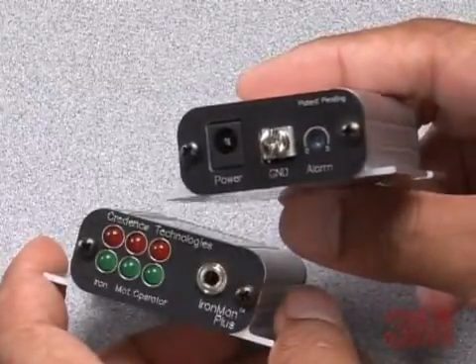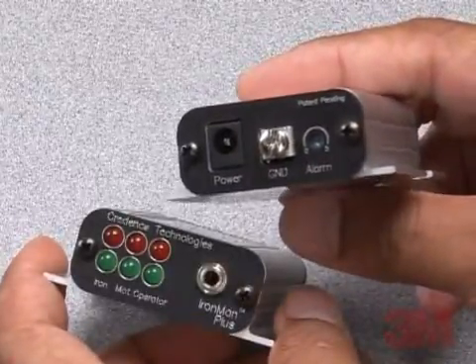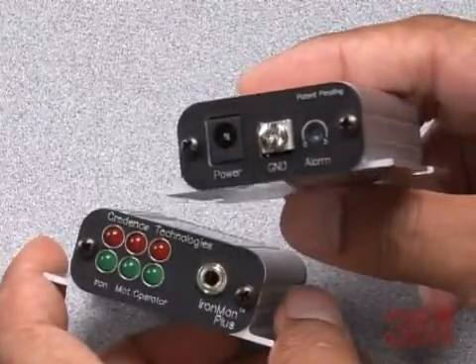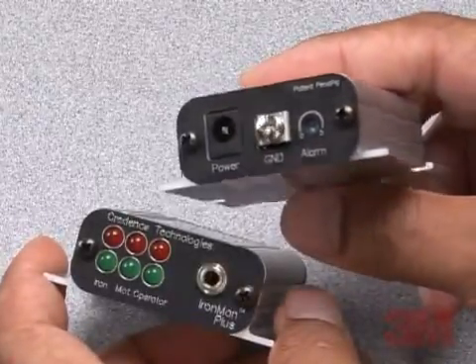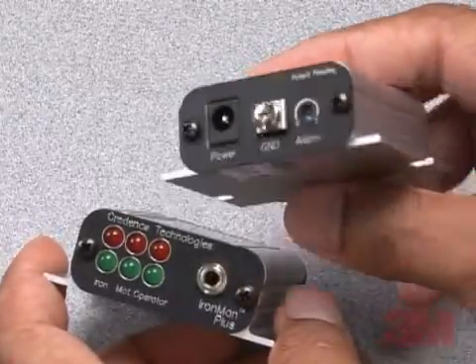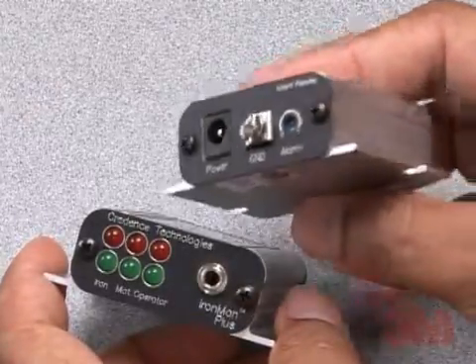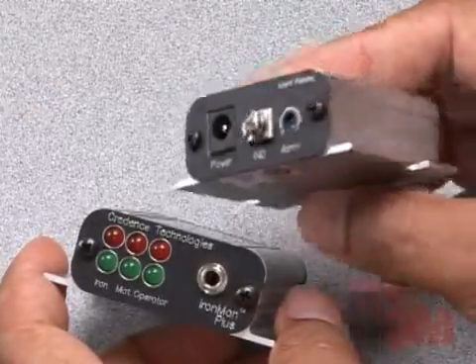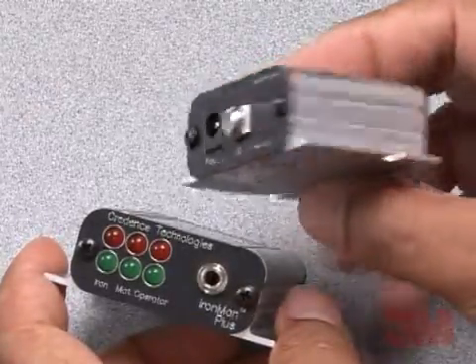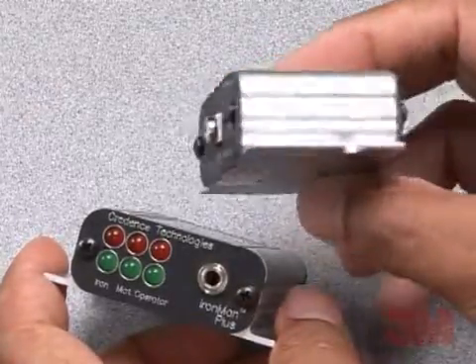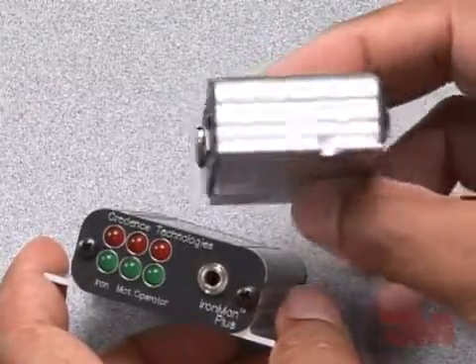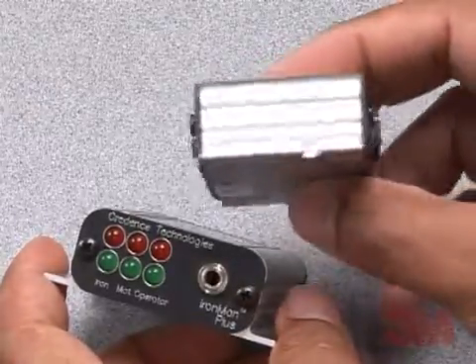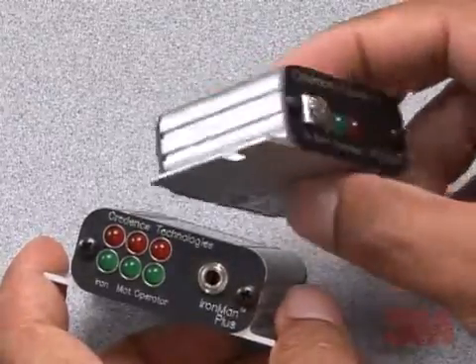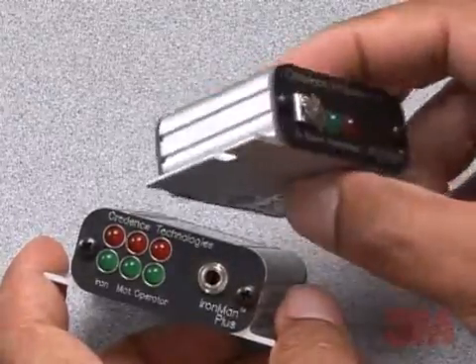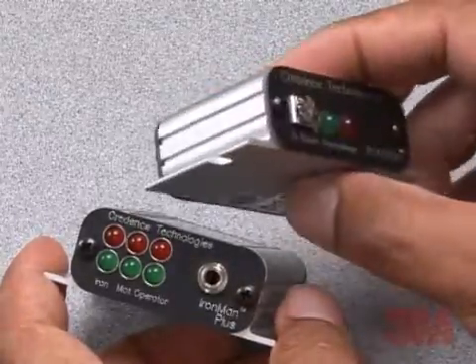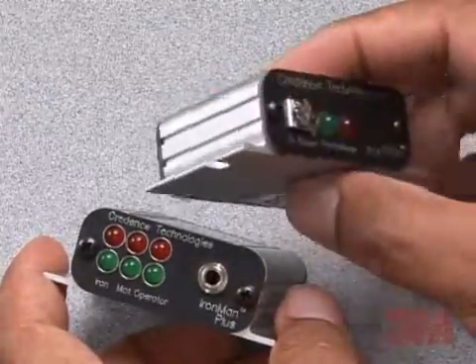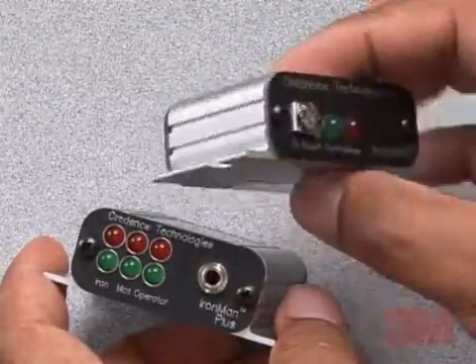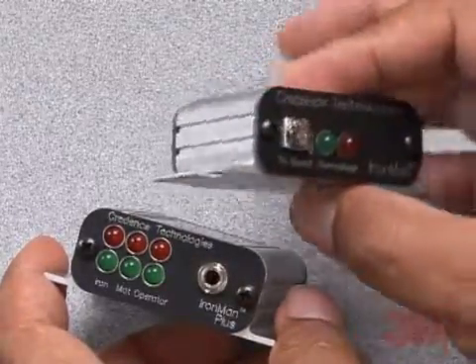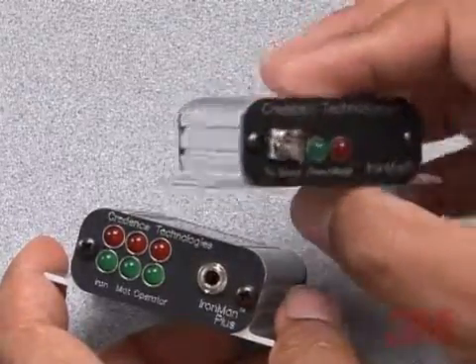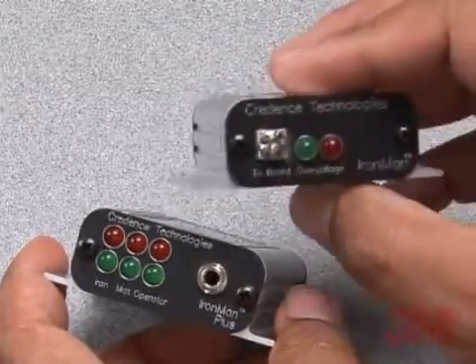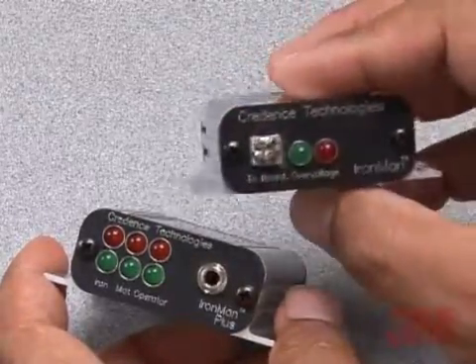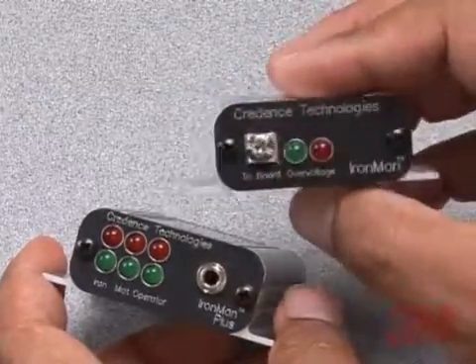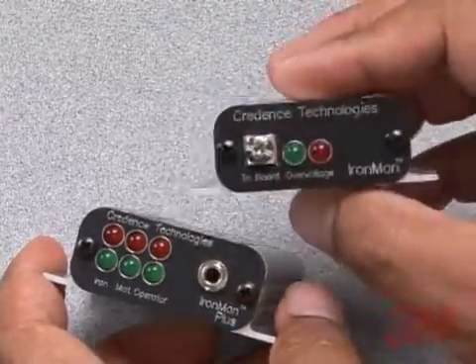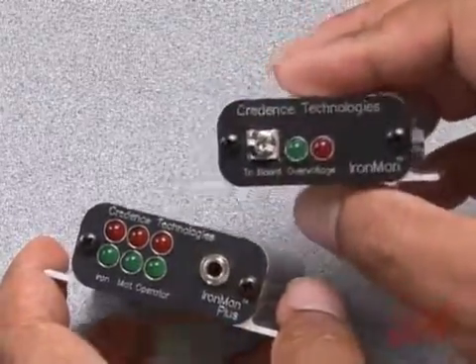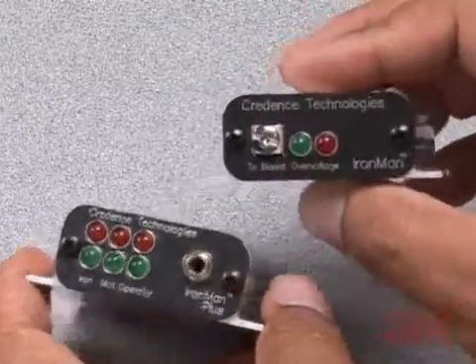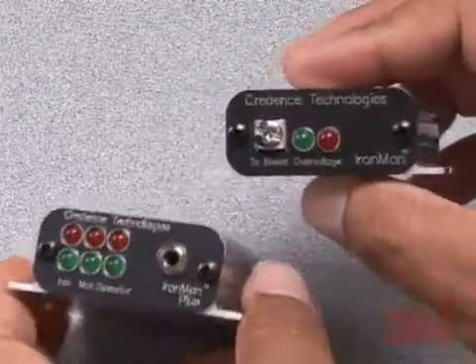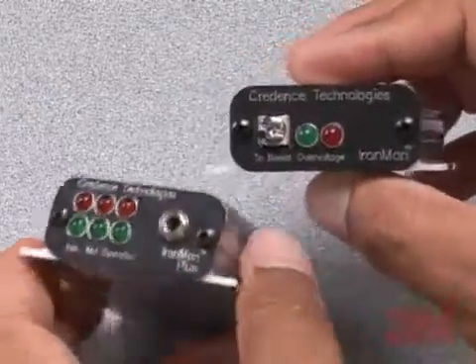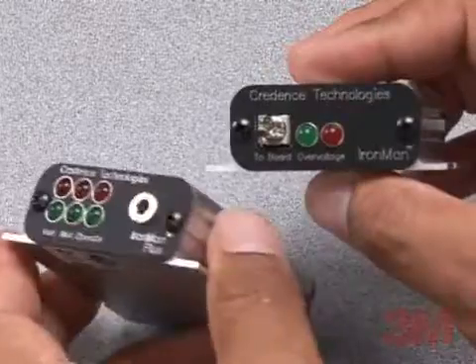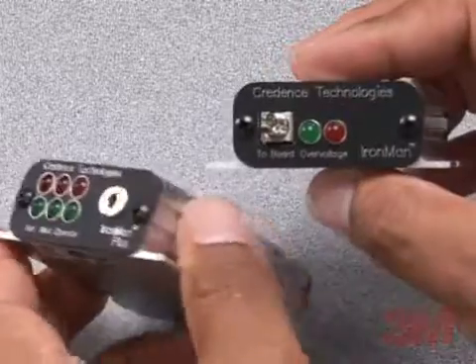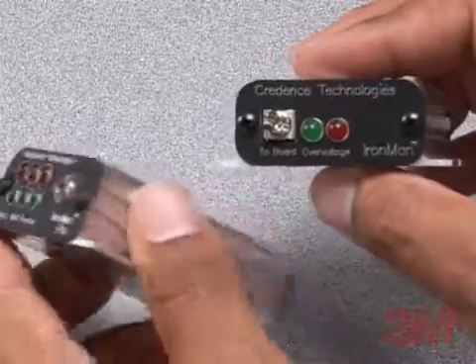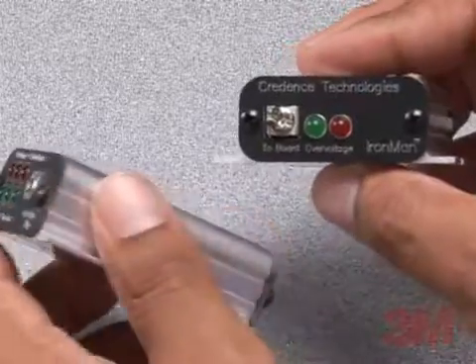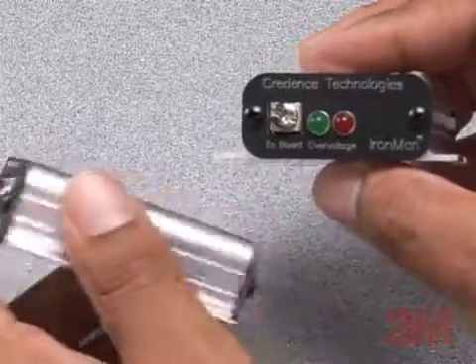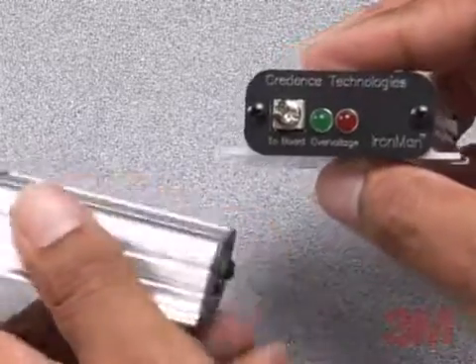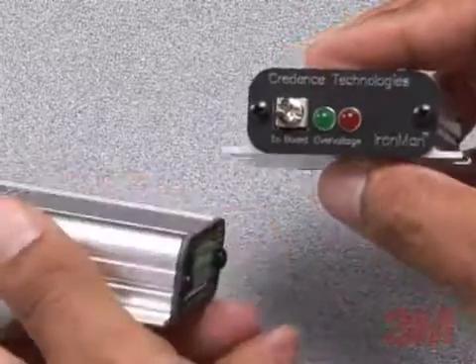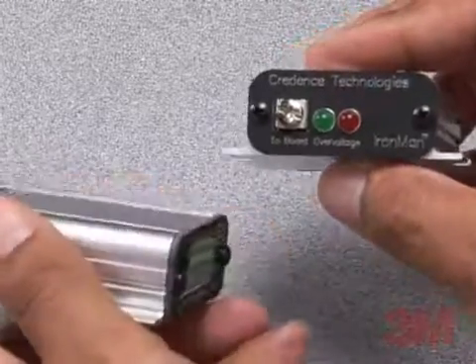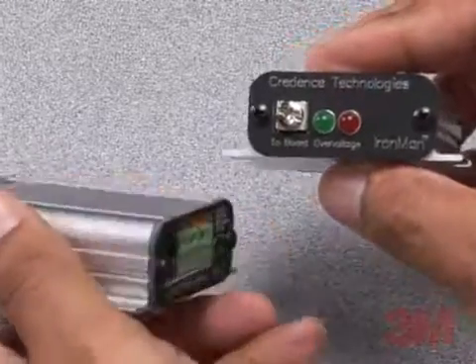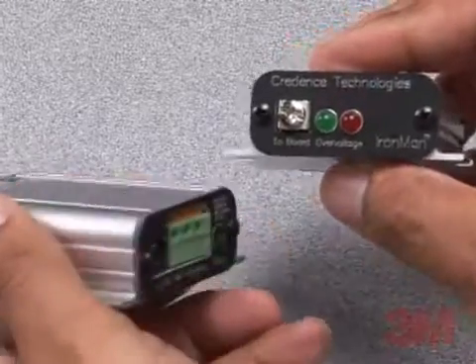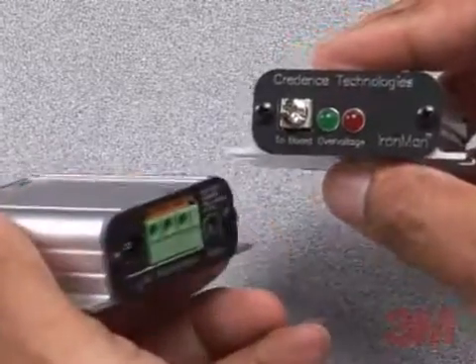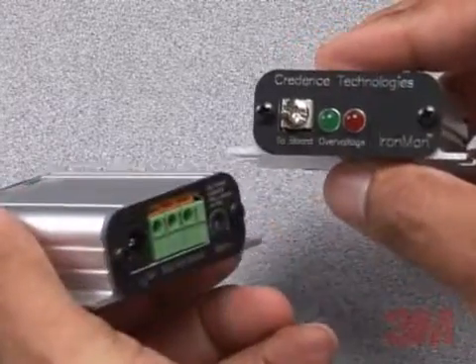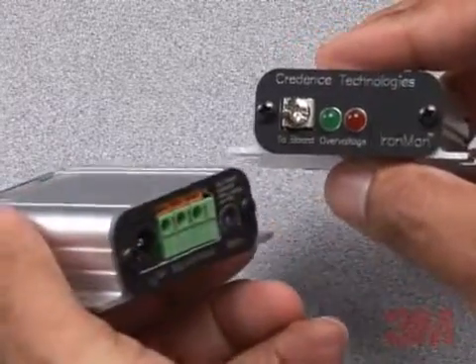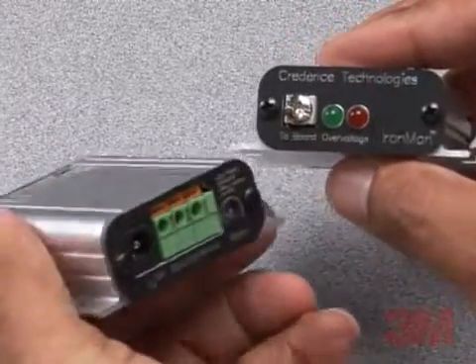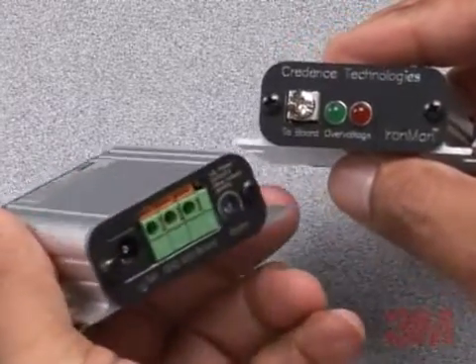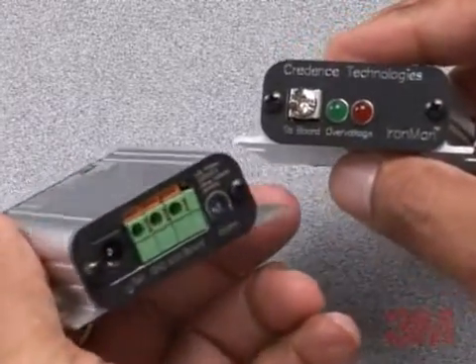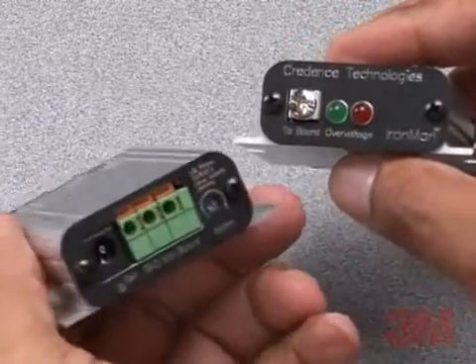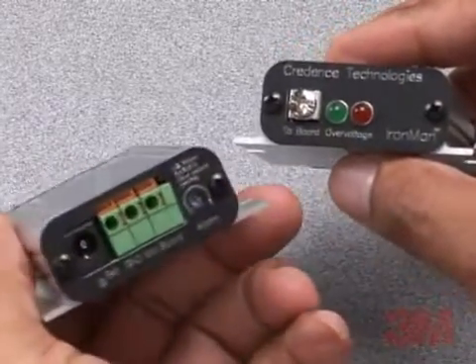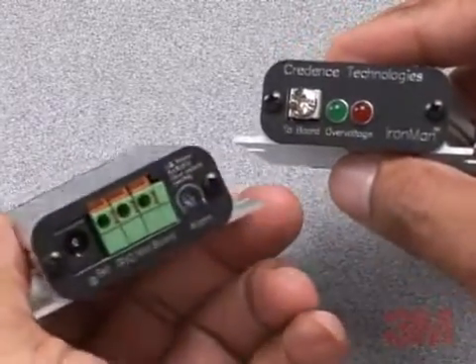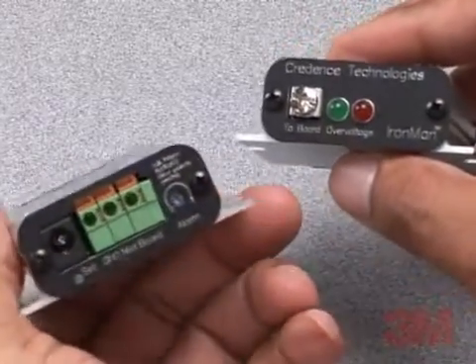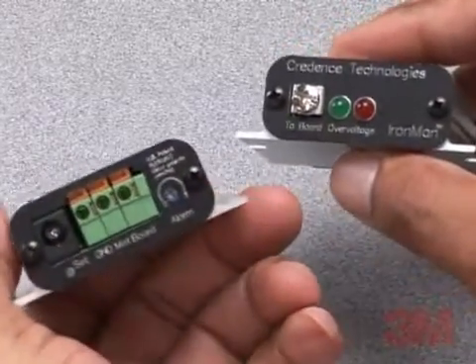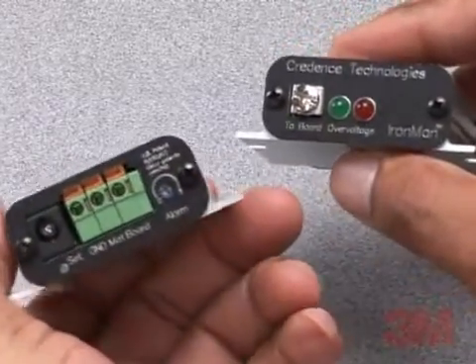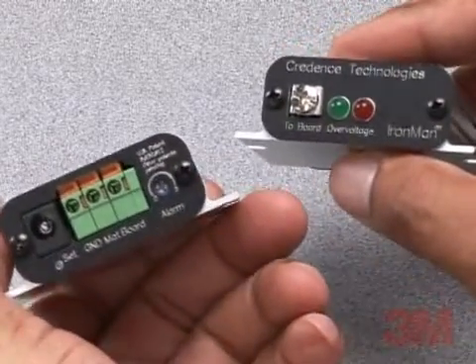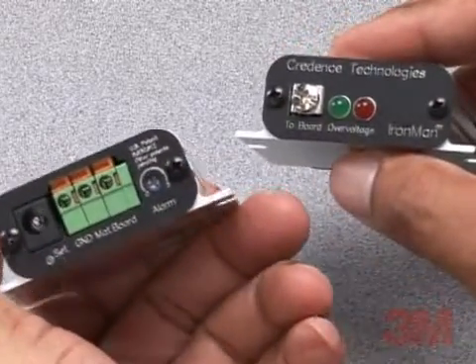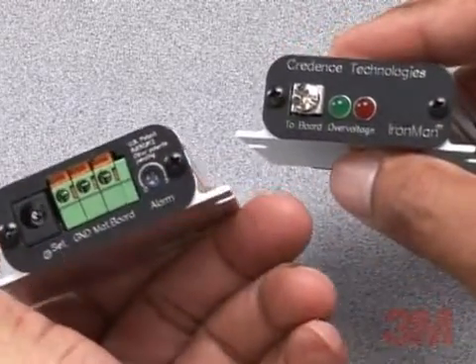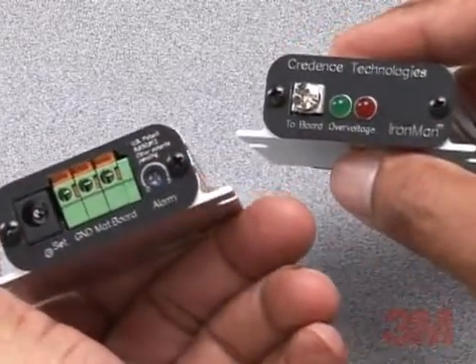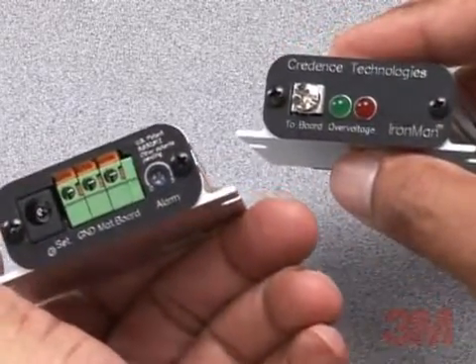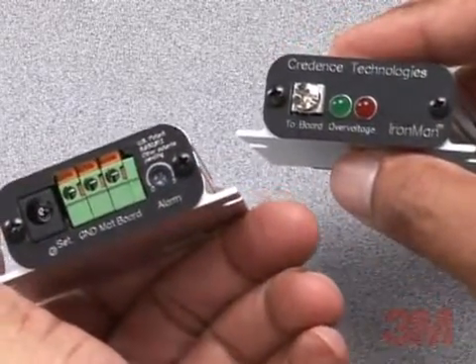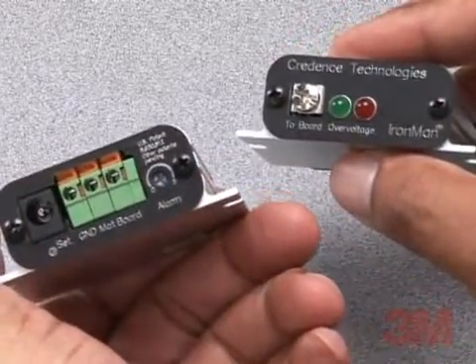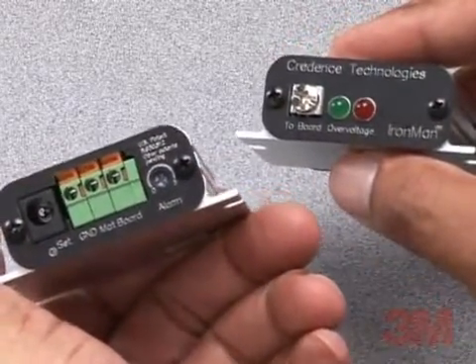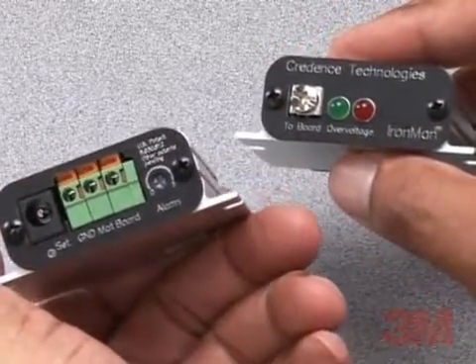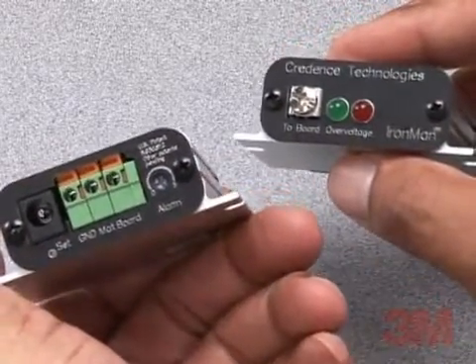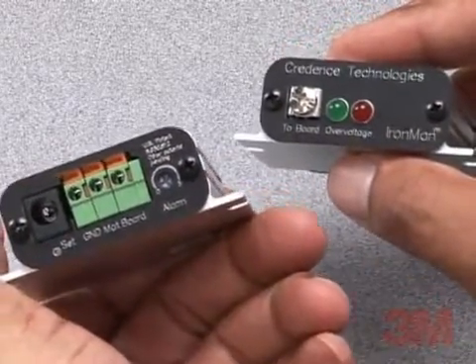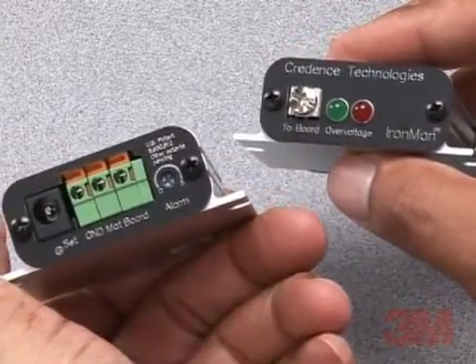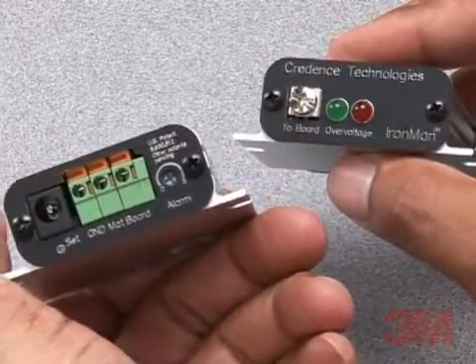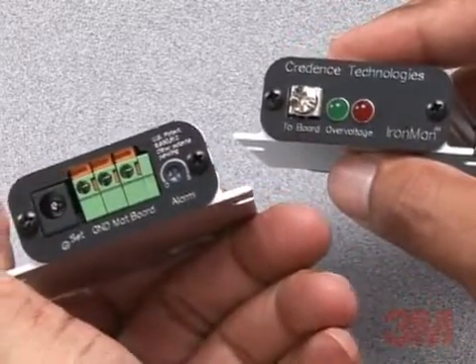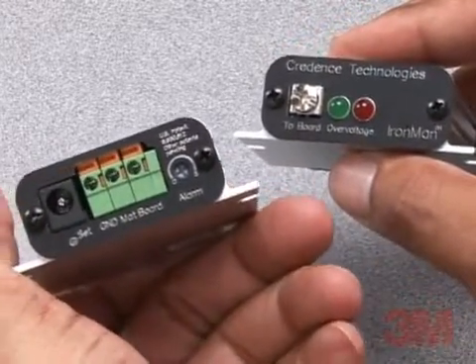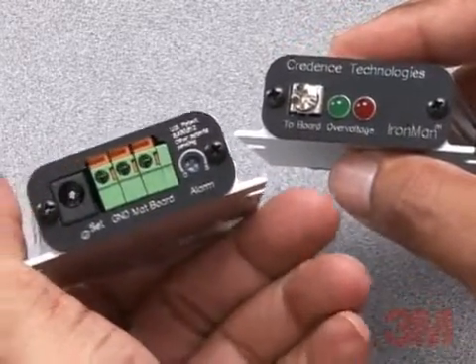3M Ironman Plus Monitor is part of the new 3M down-to-earth line of practical EOS and ESD solutions for electronic assembly and back-end semiconductor industries.